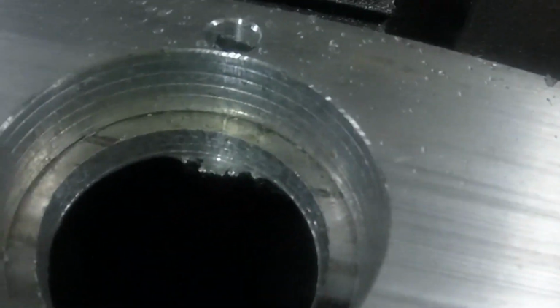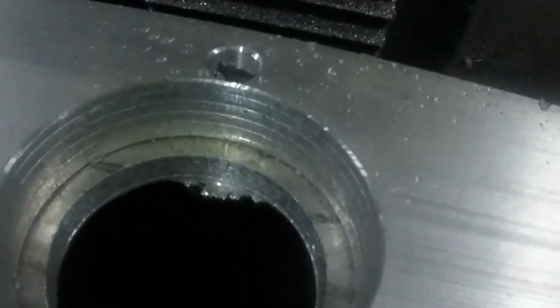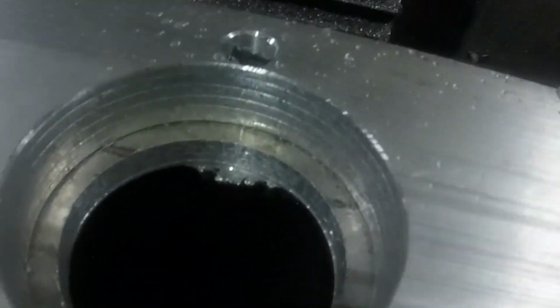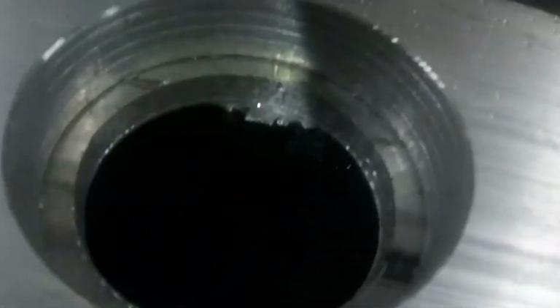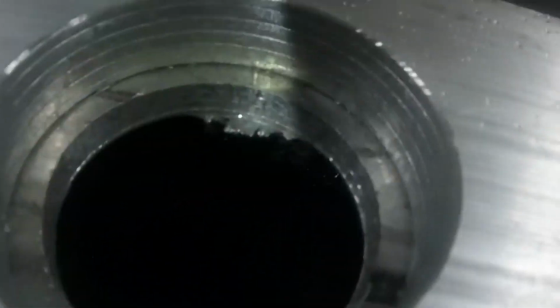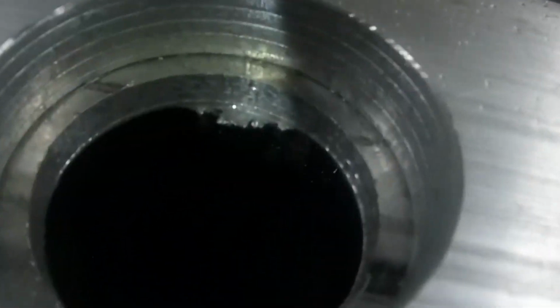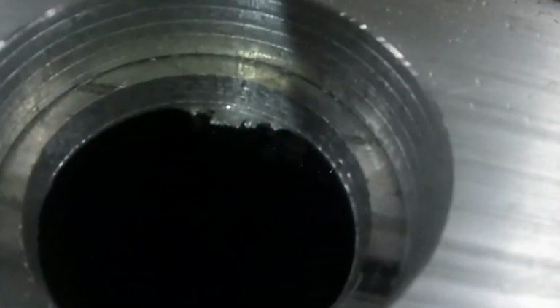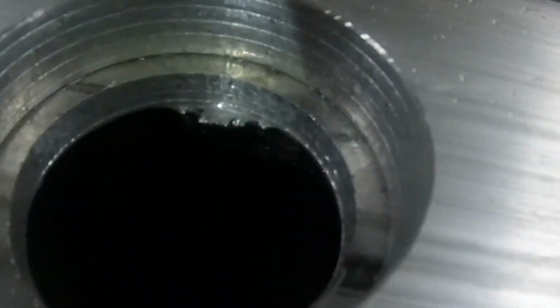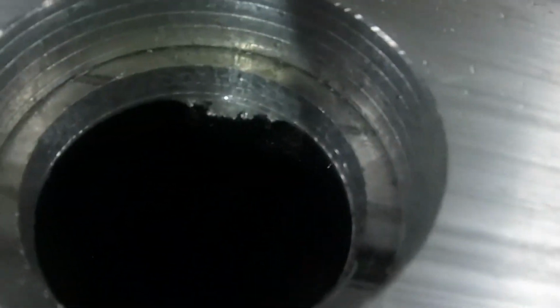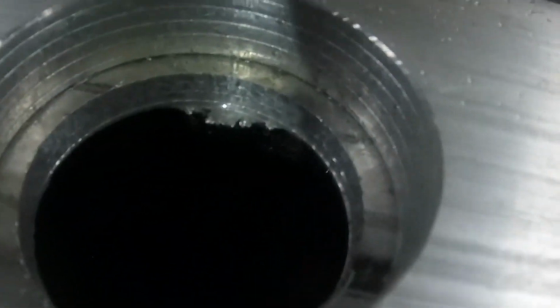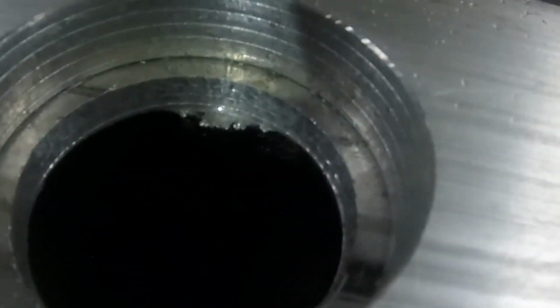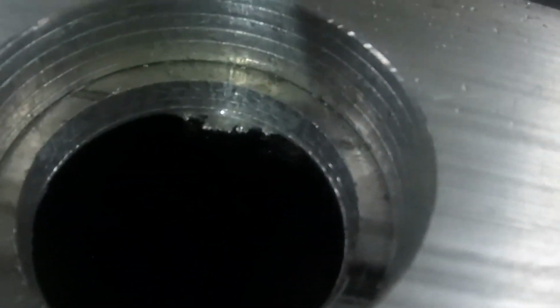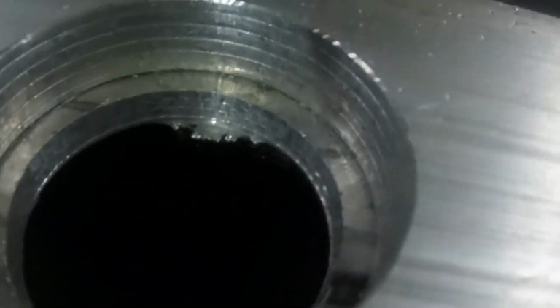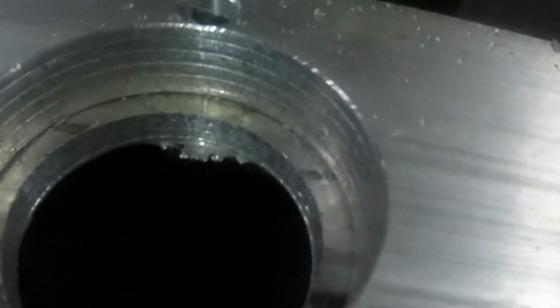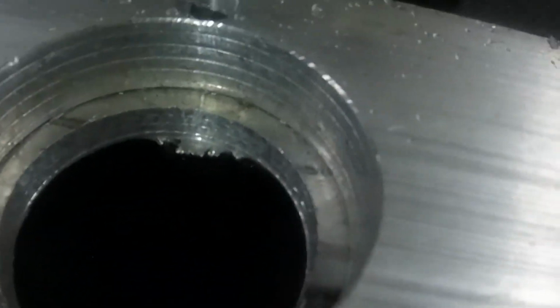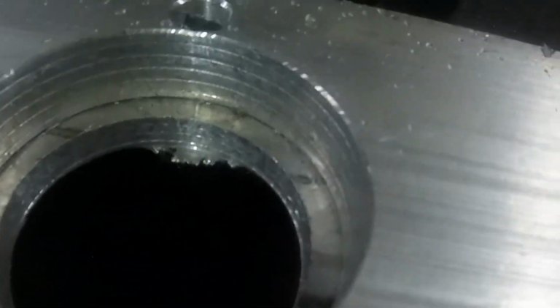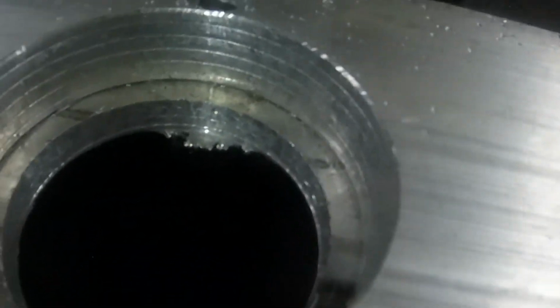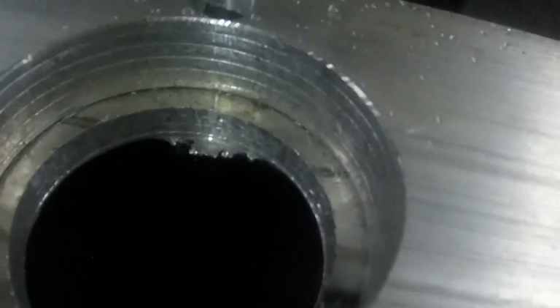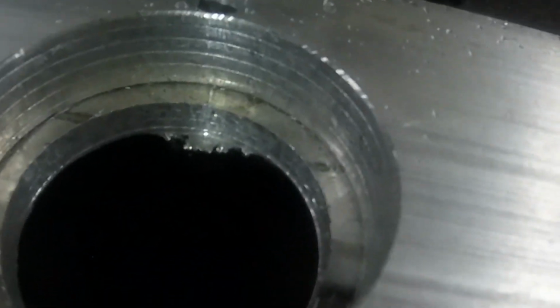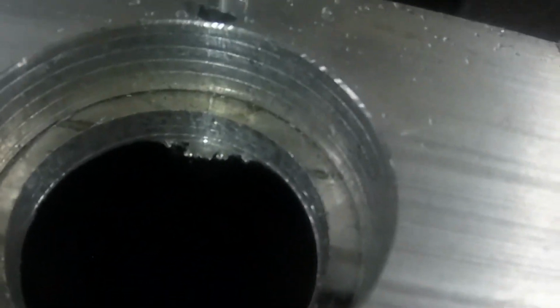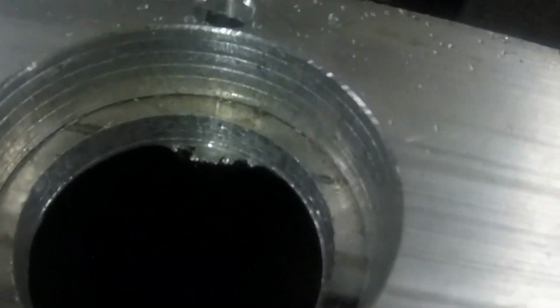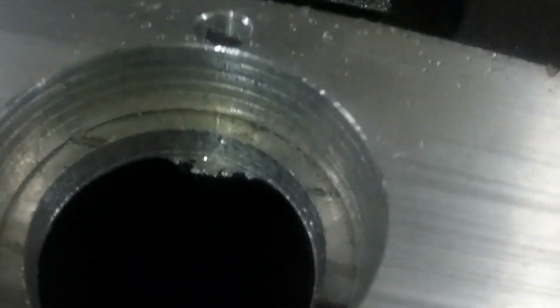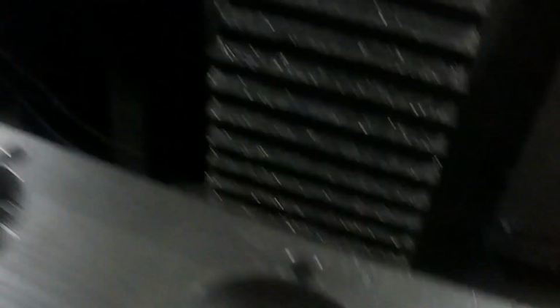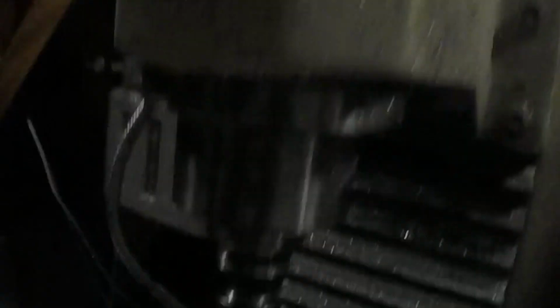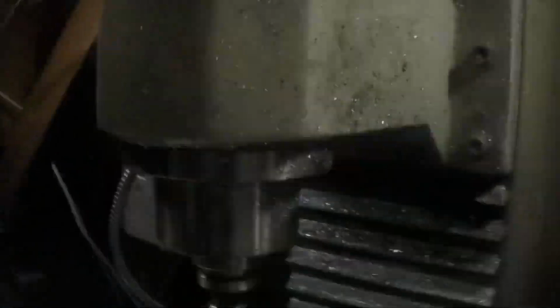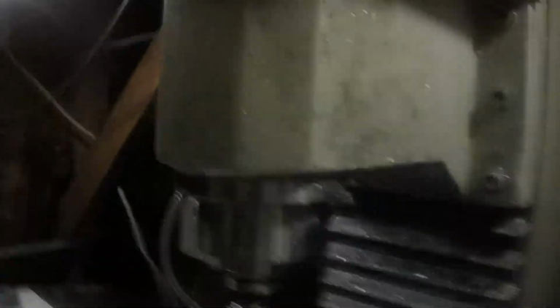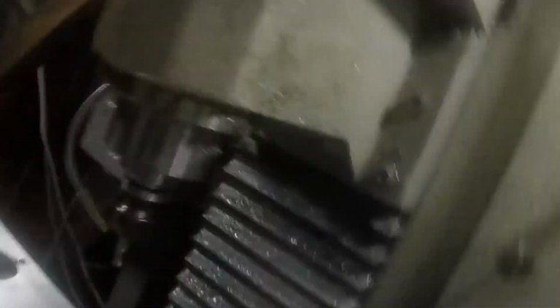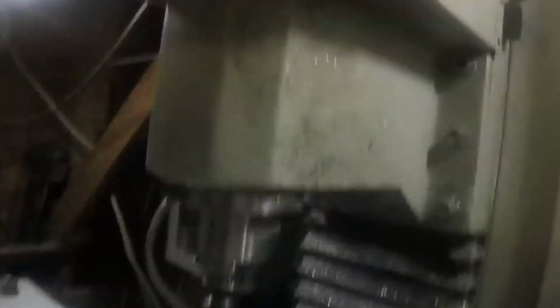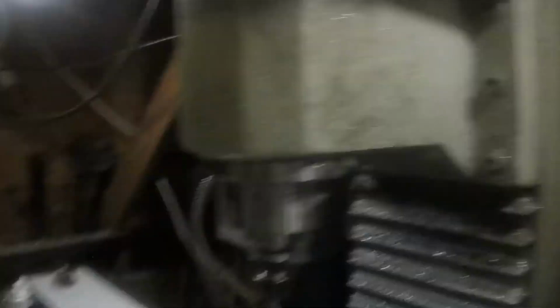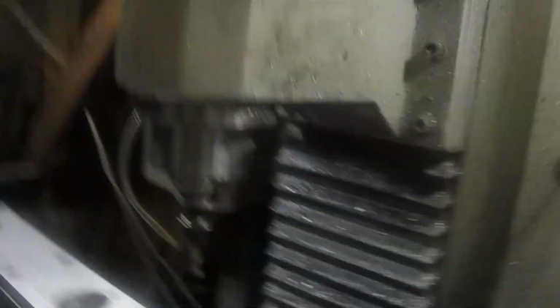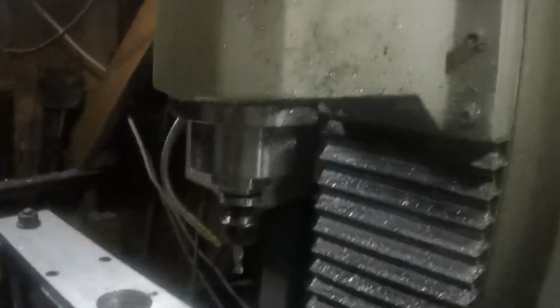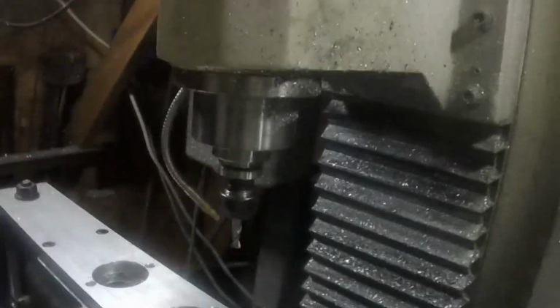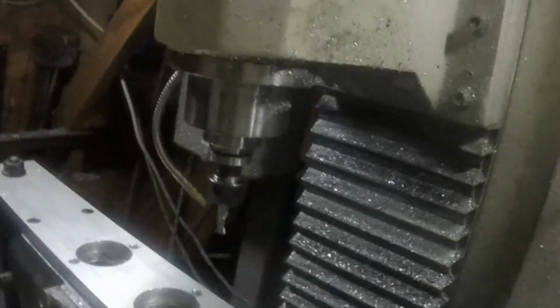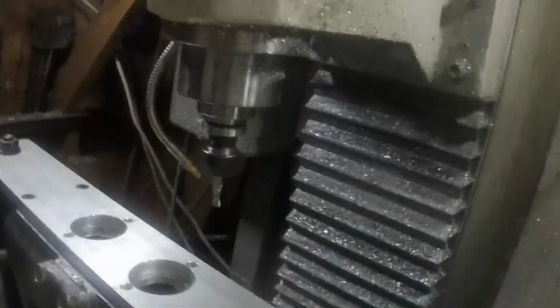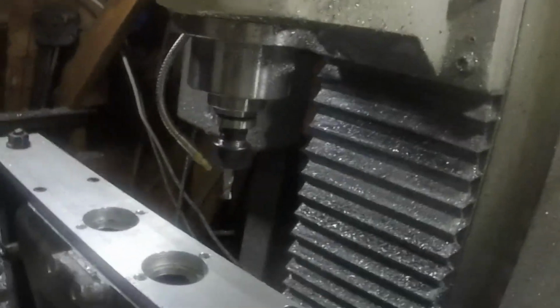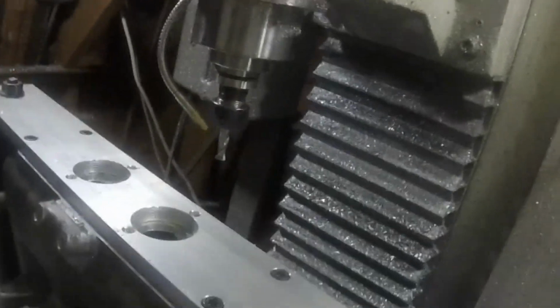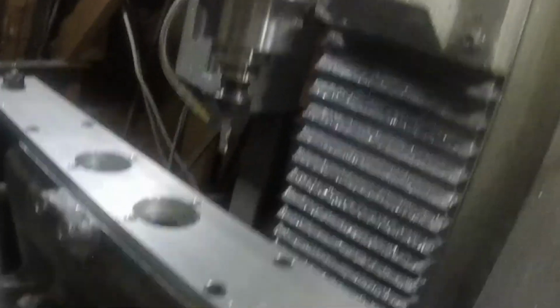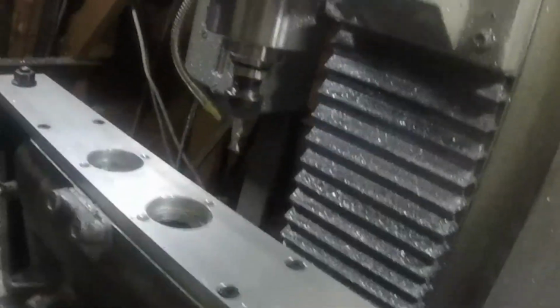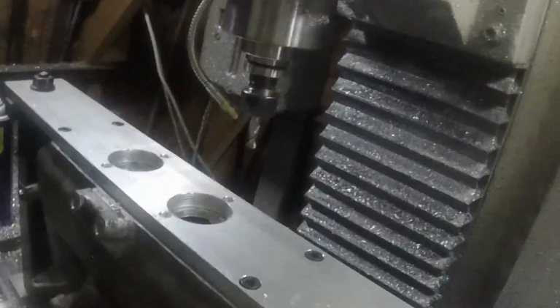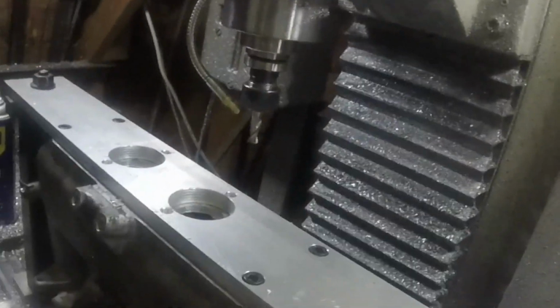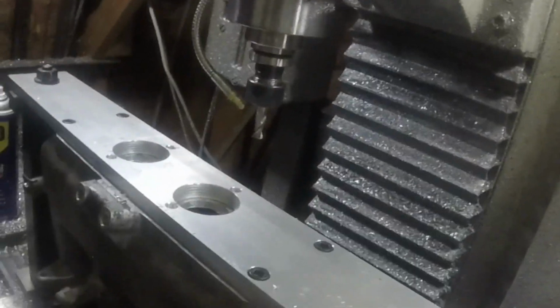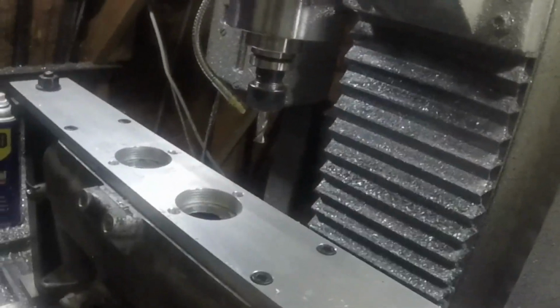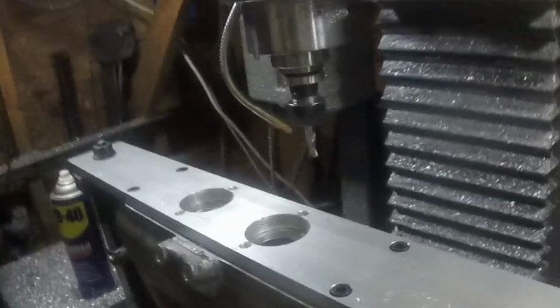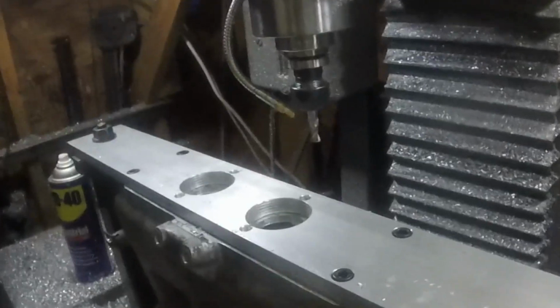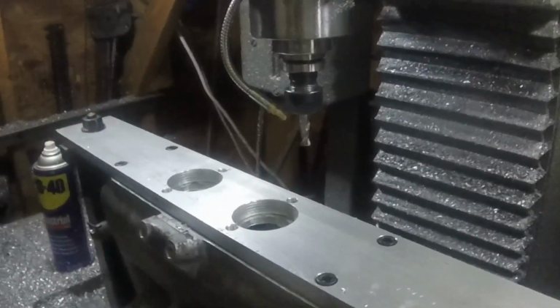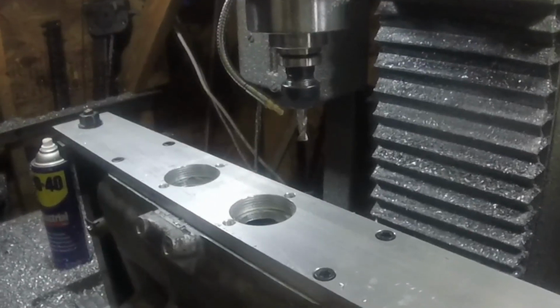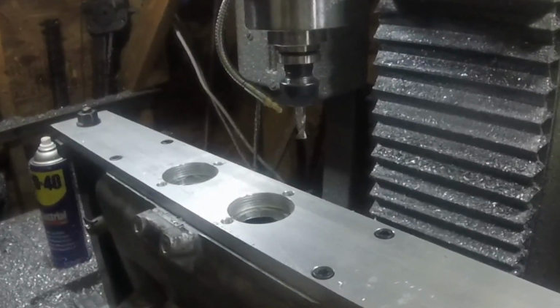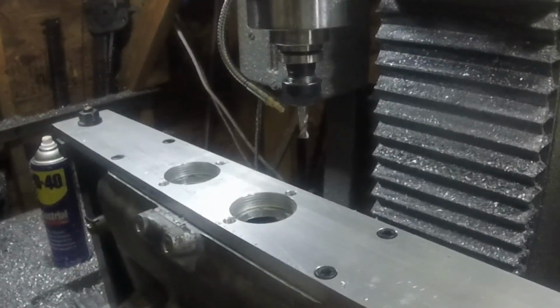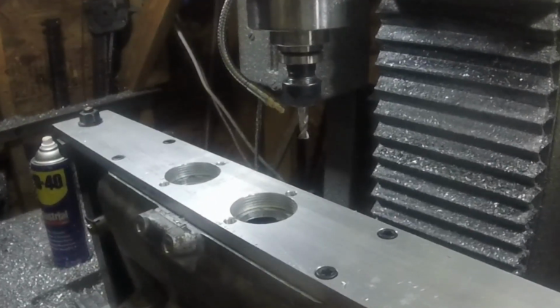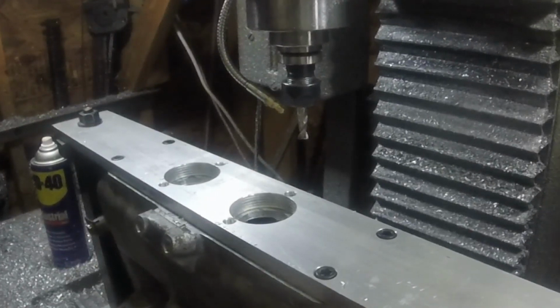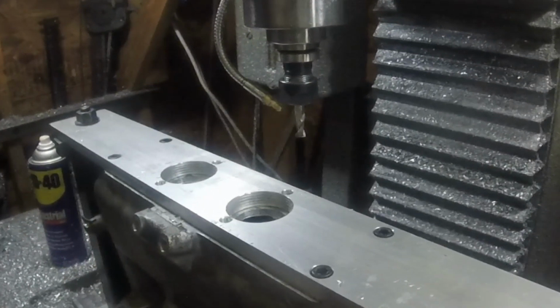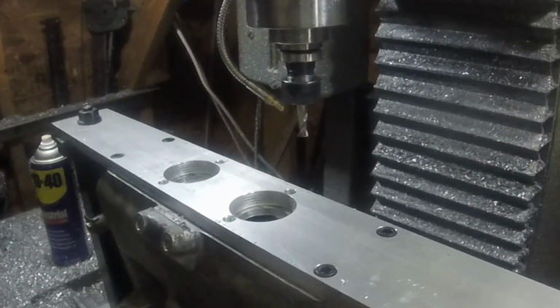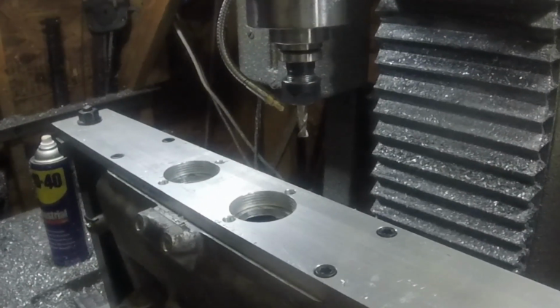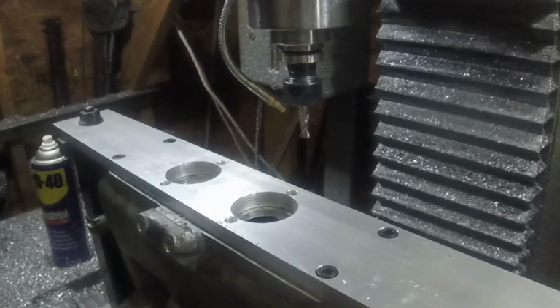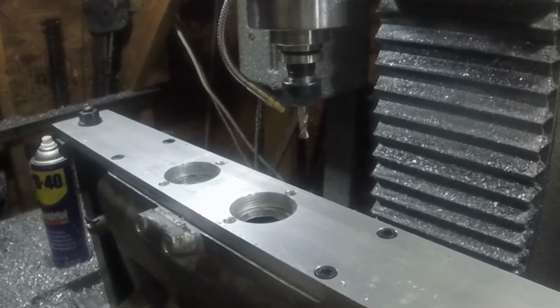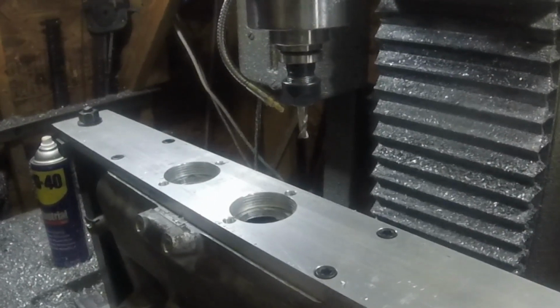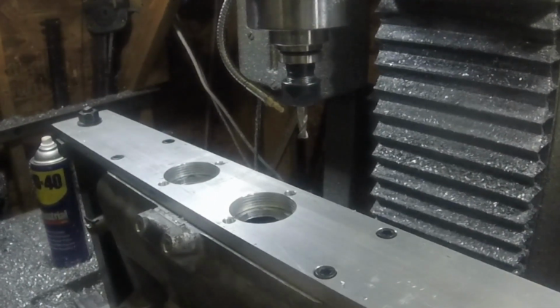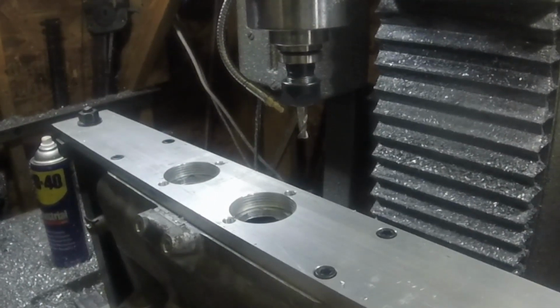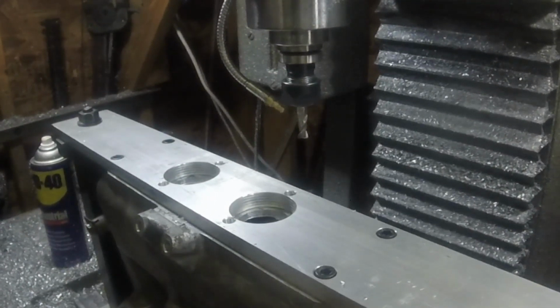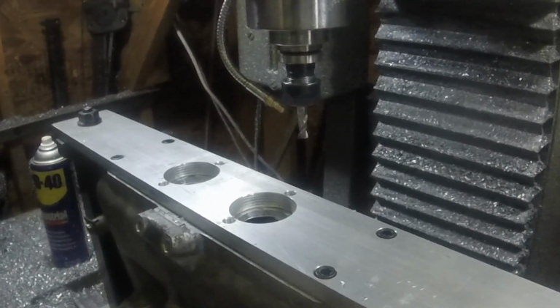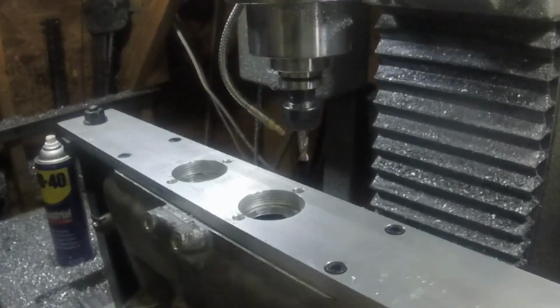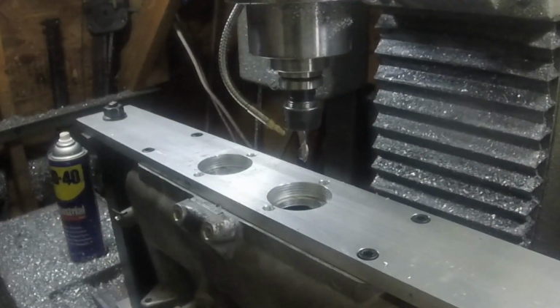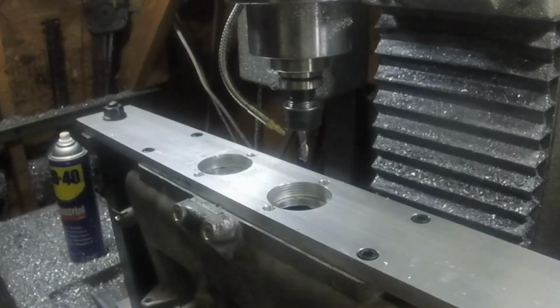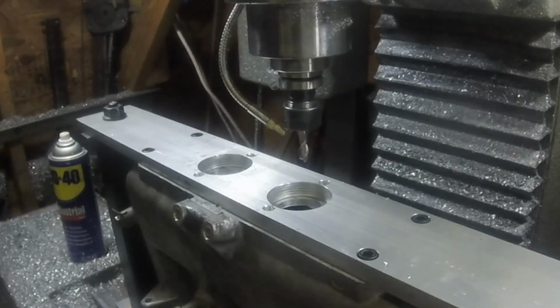And here we didn't know what was on the inside, so I made the holes a little smaller just so we could see, in case we were running into any issues.